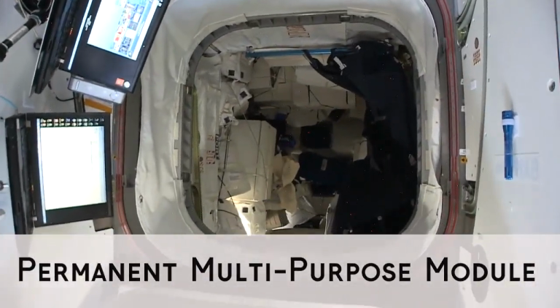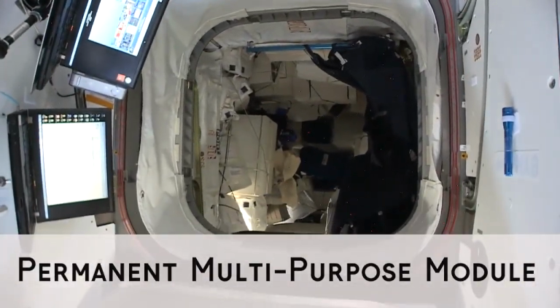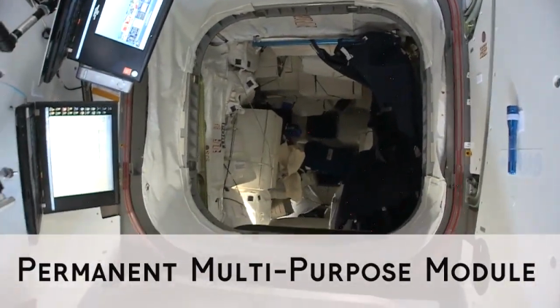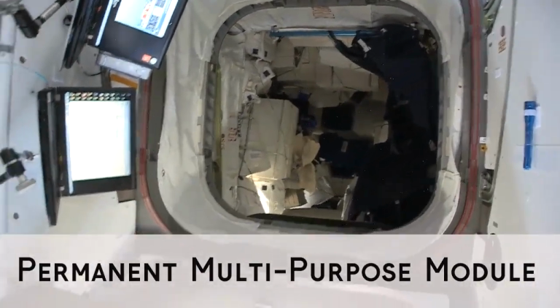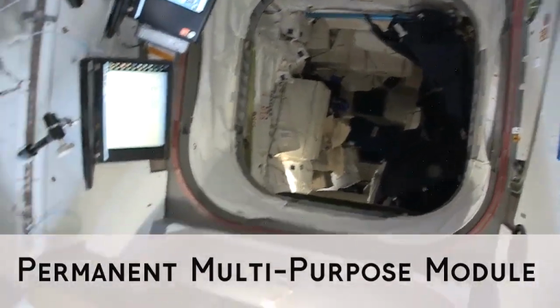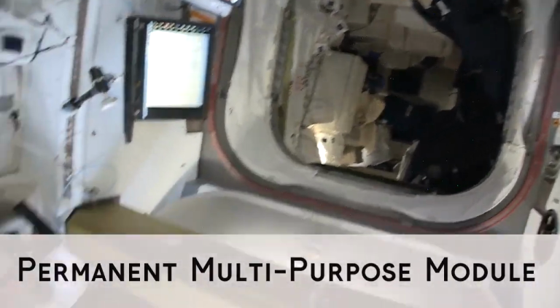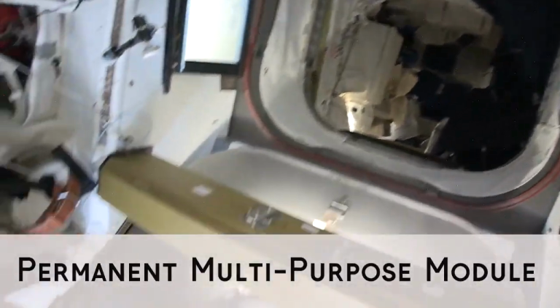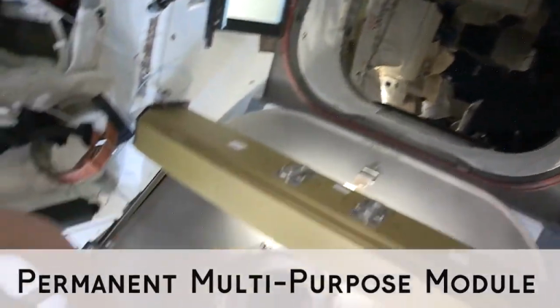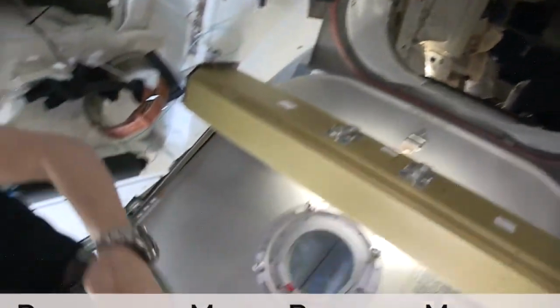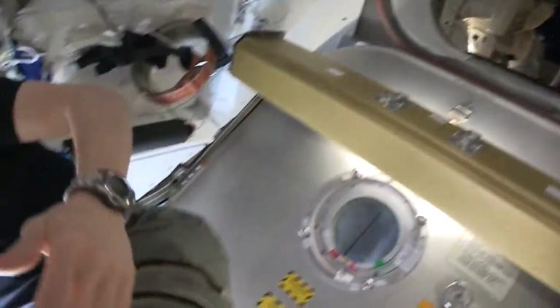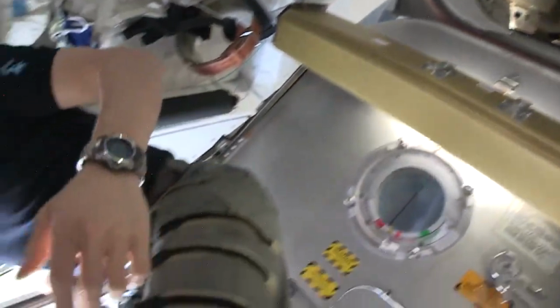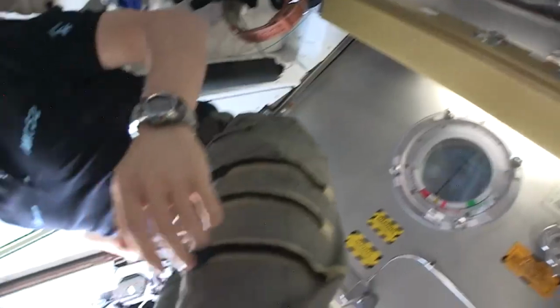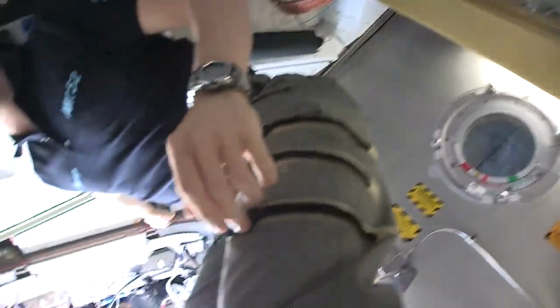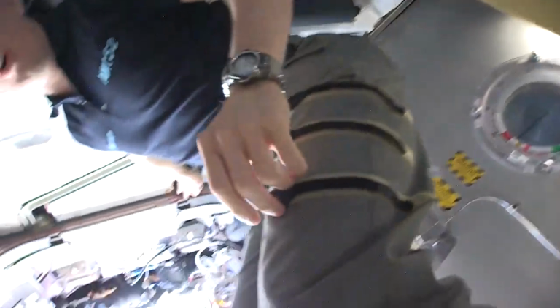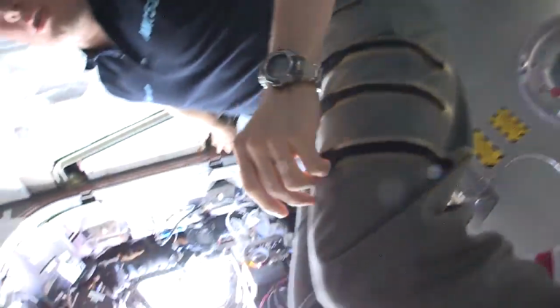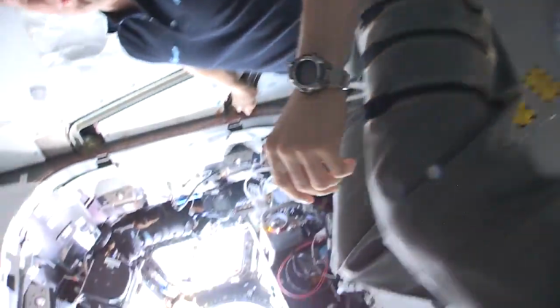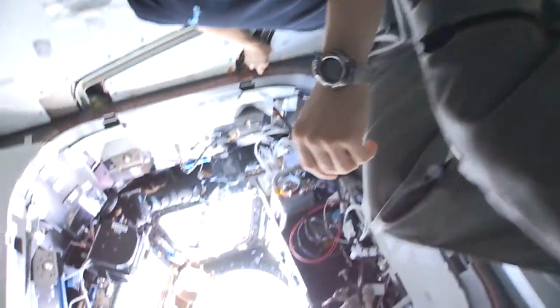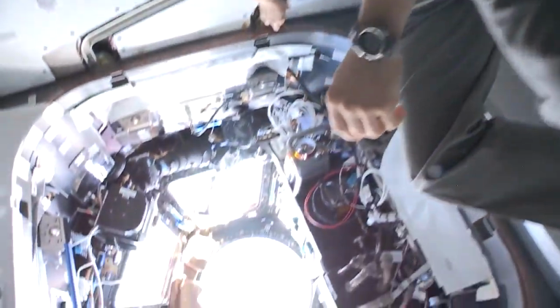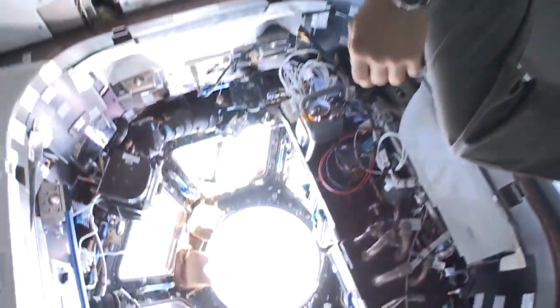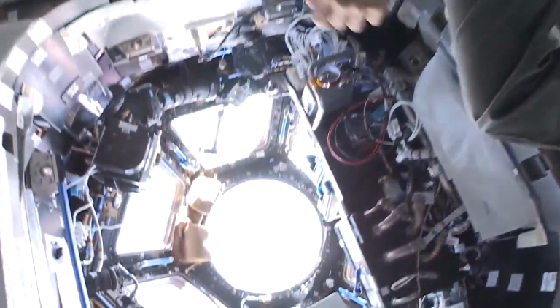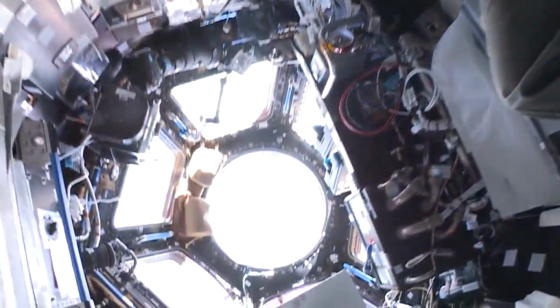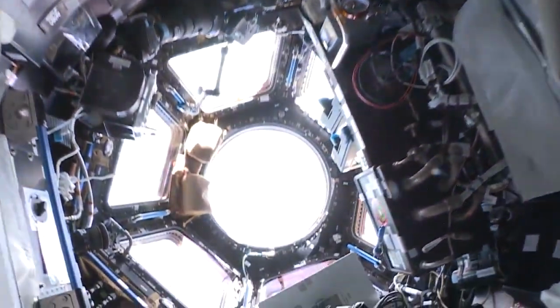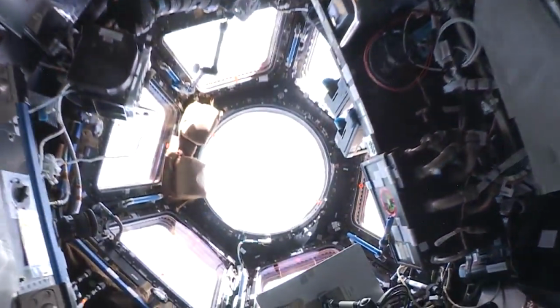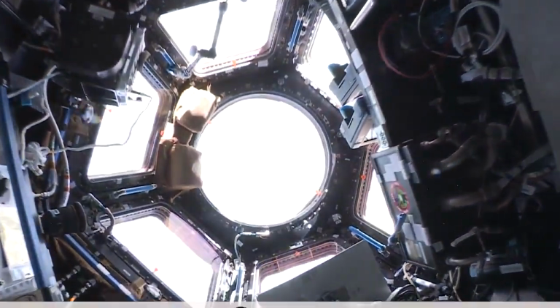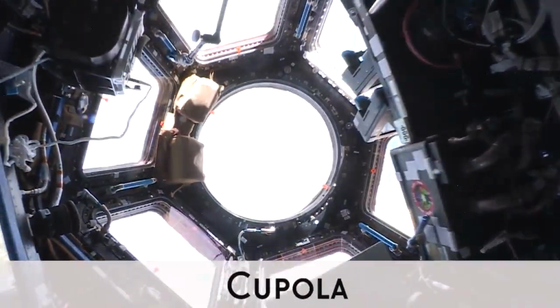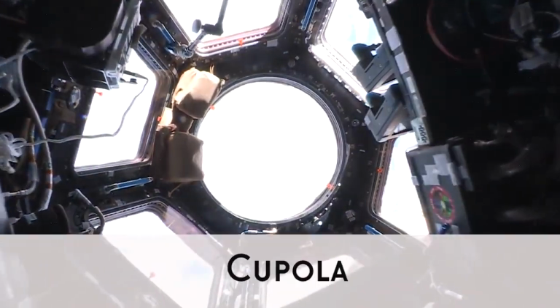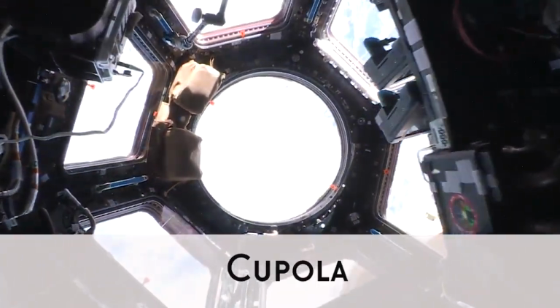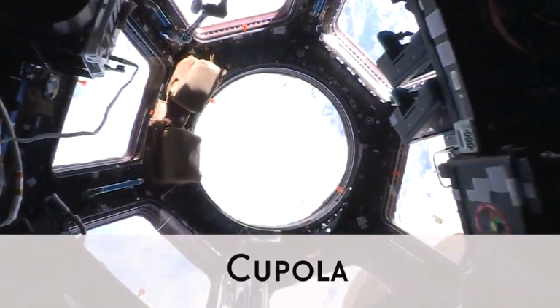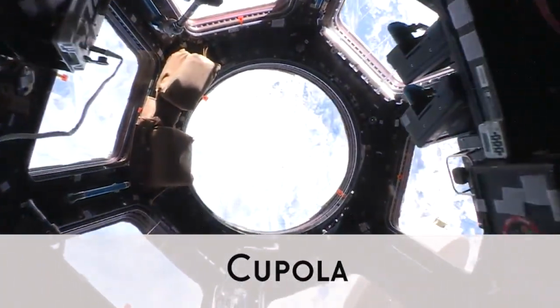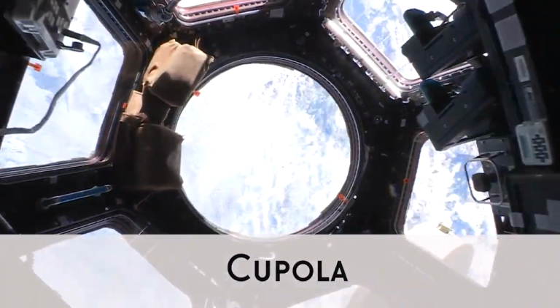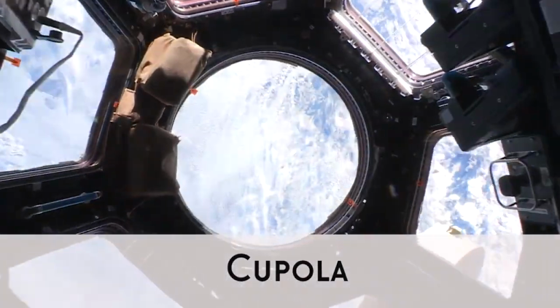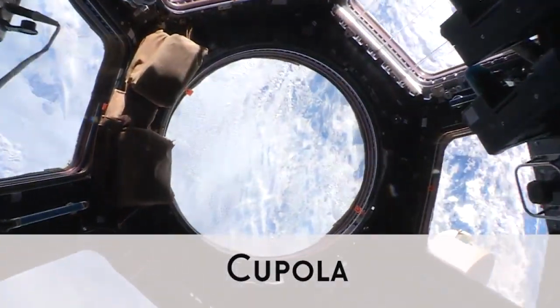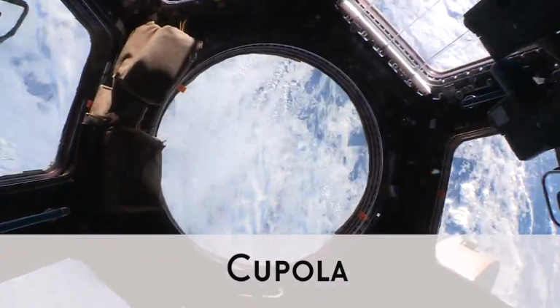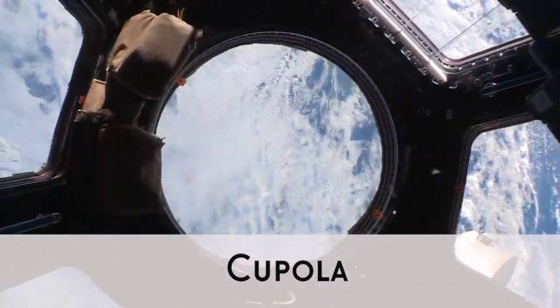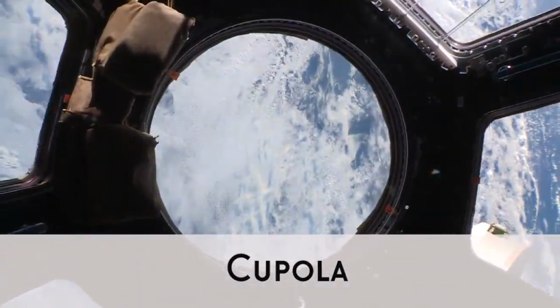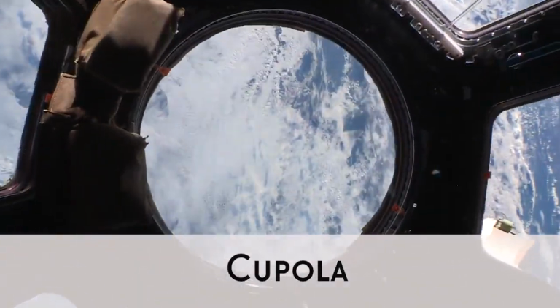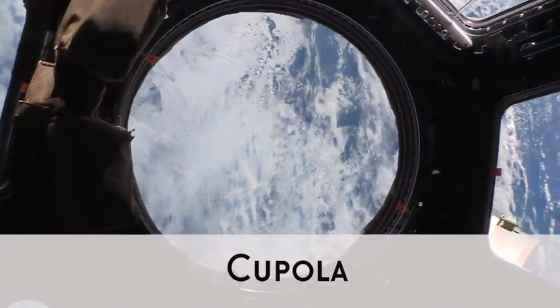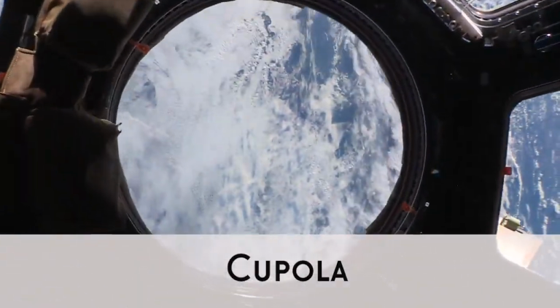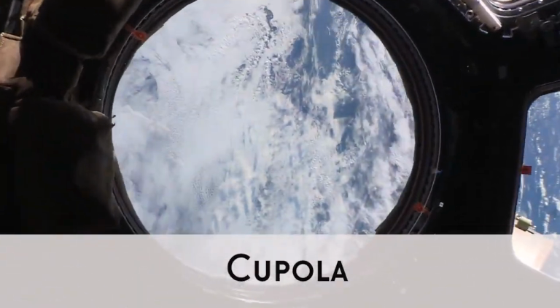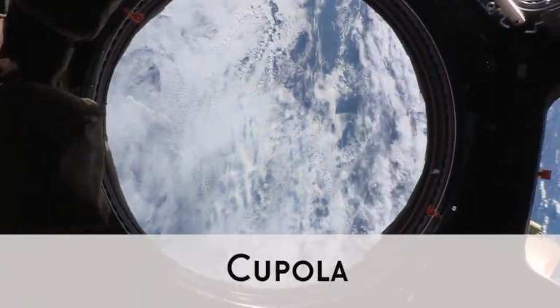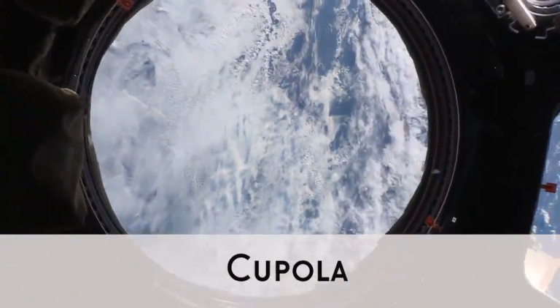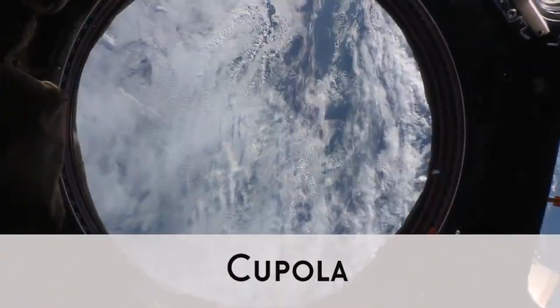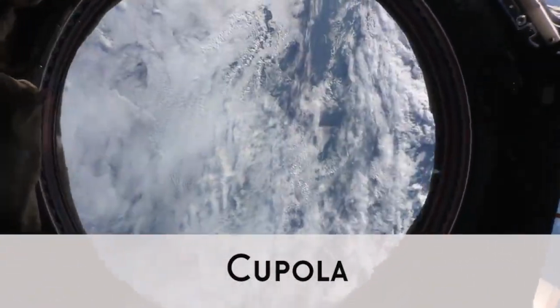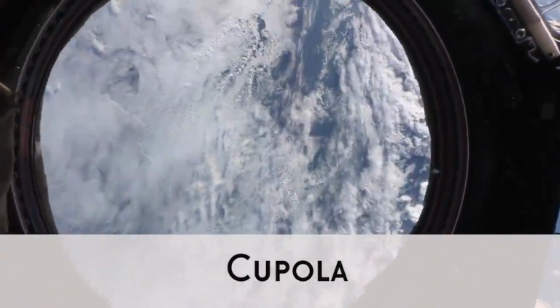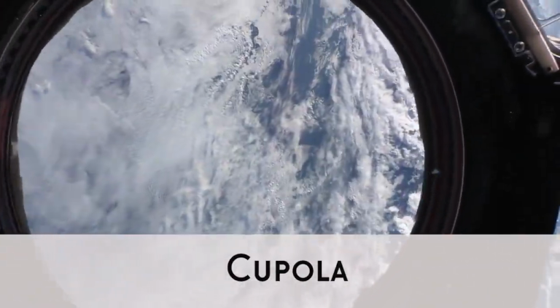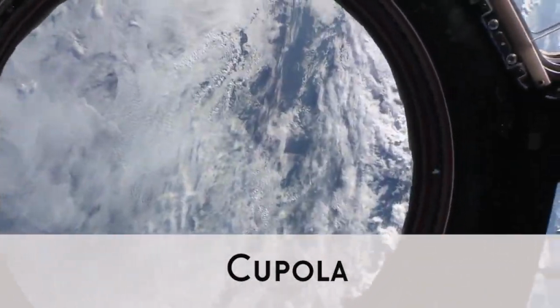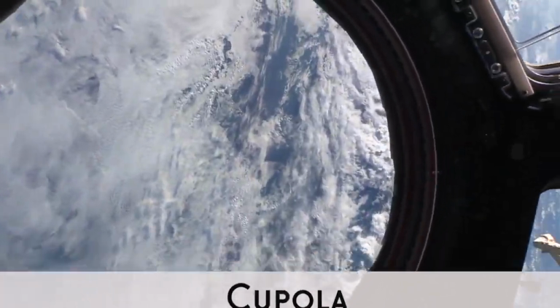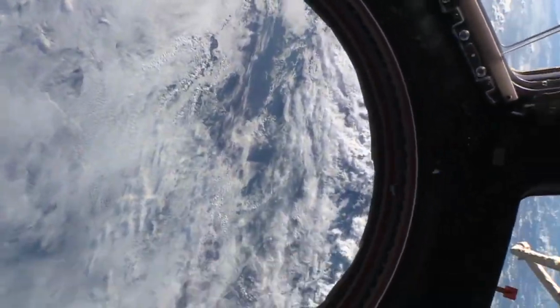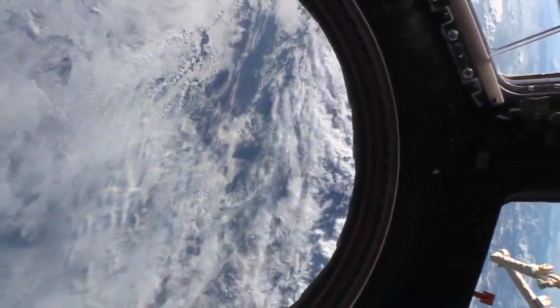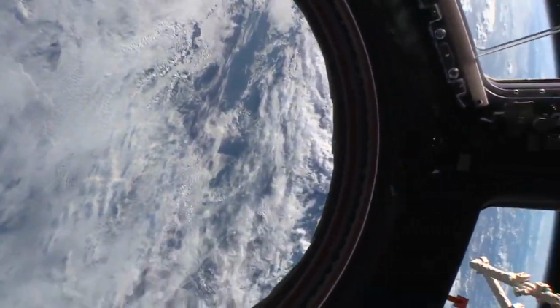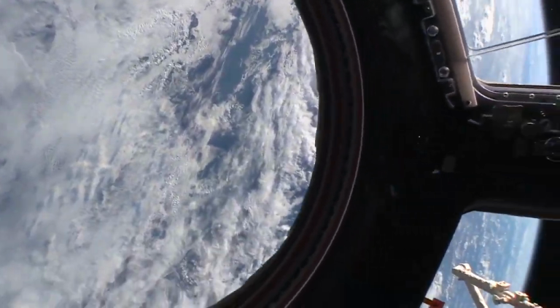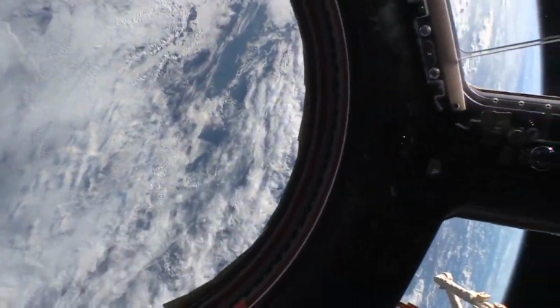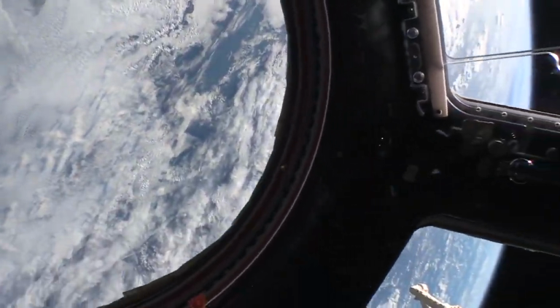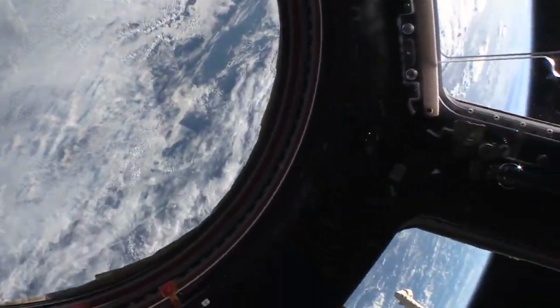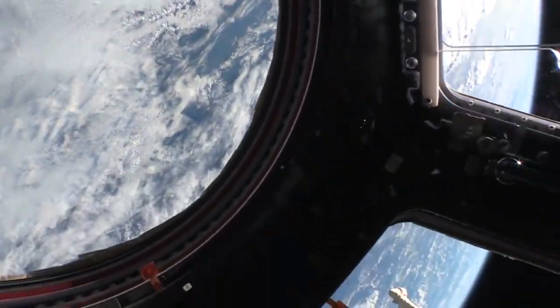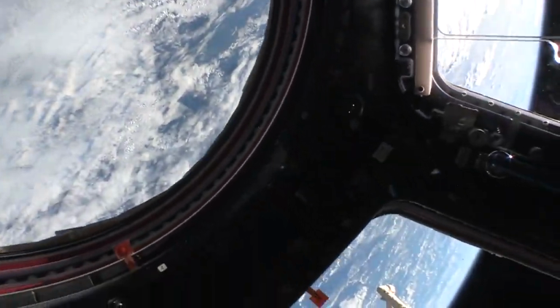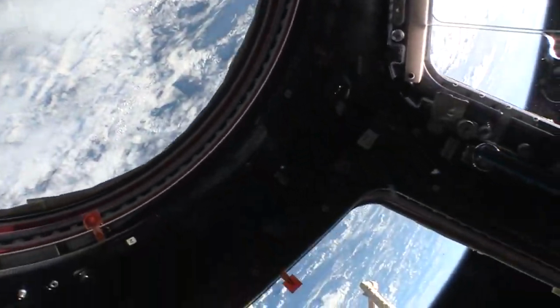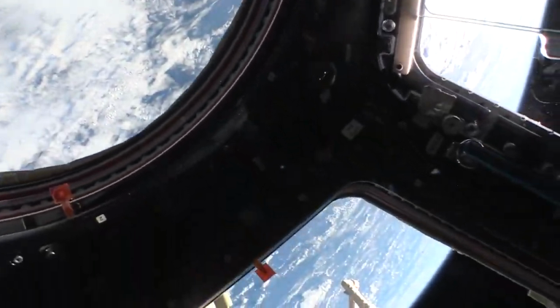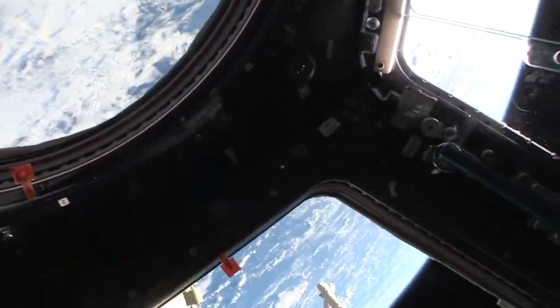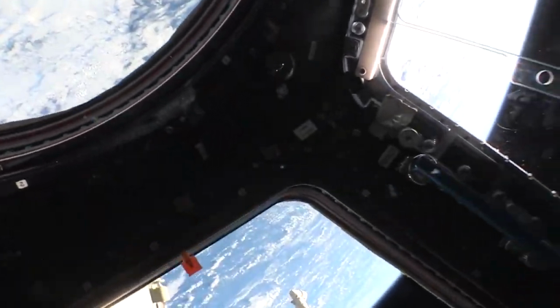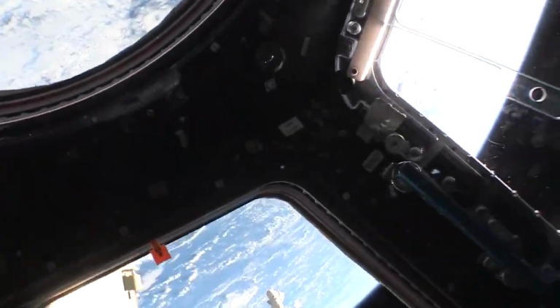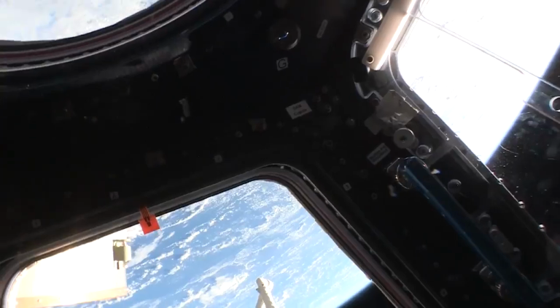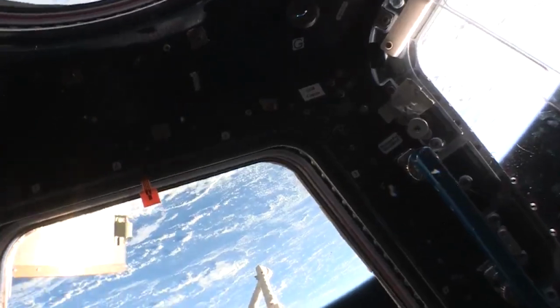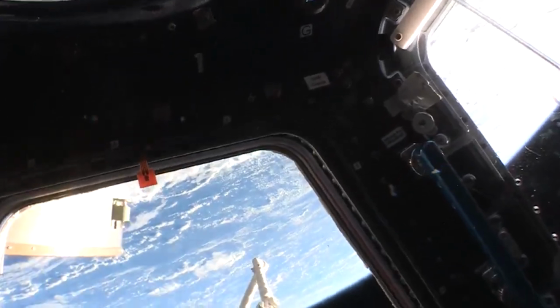And then of course everyone's favorite, the cupola. If we come down here you can see outside, and it's gorgeous. It's just so pretty. It never gets old.